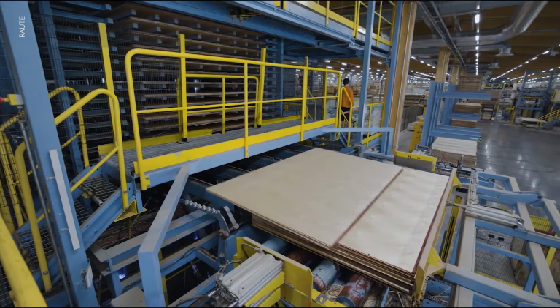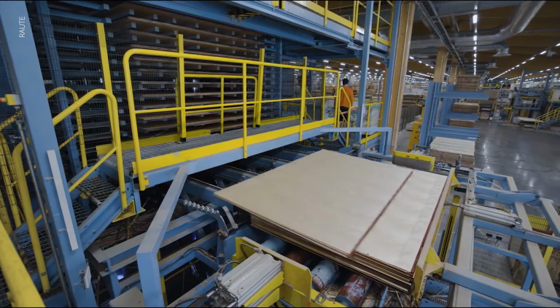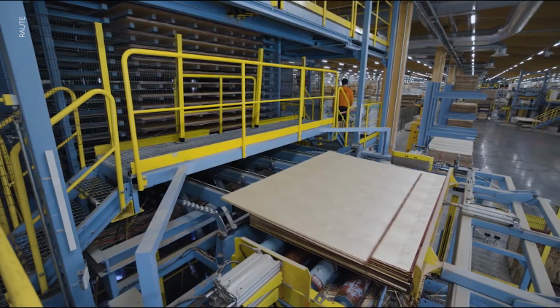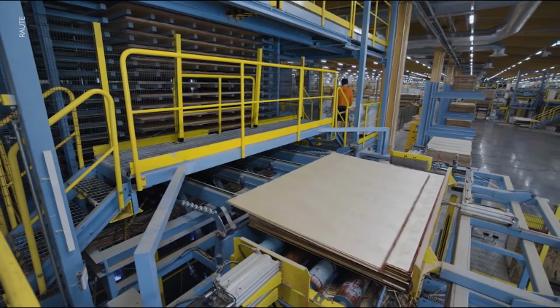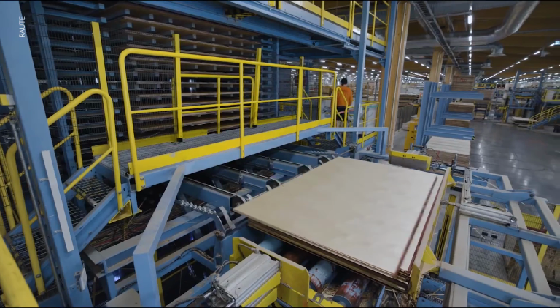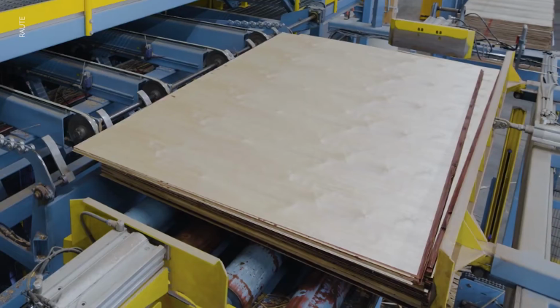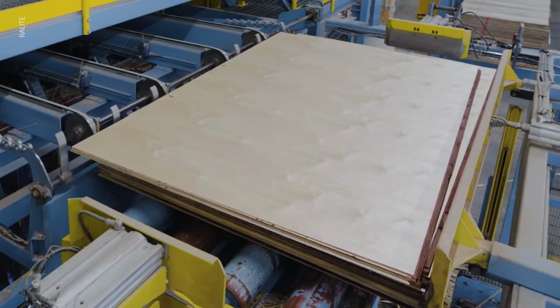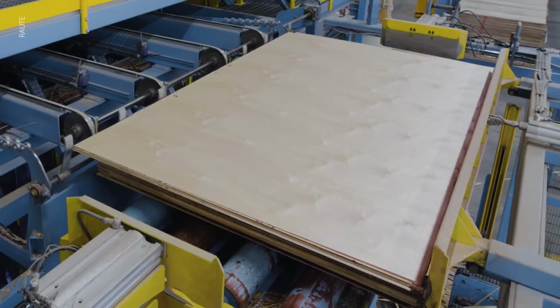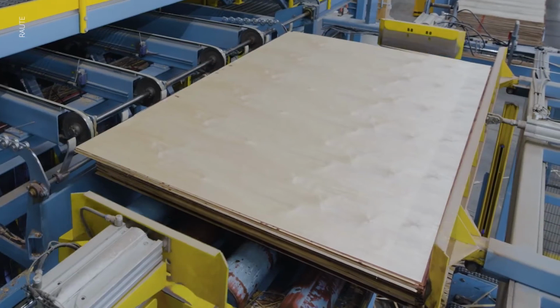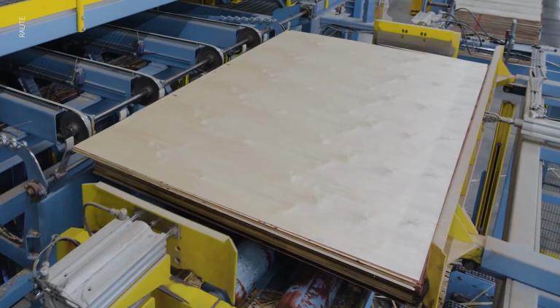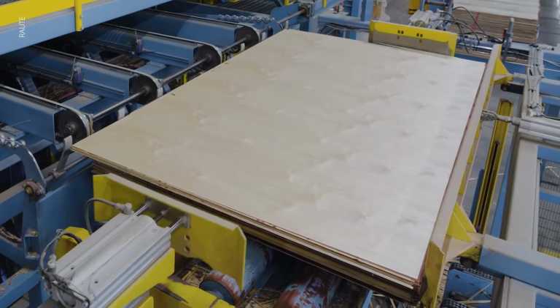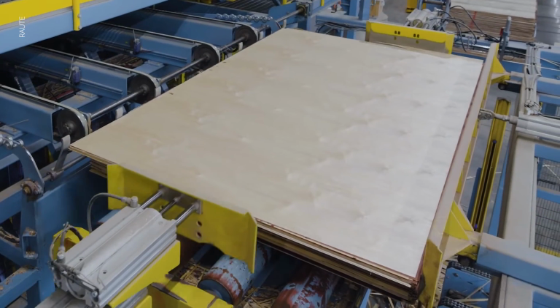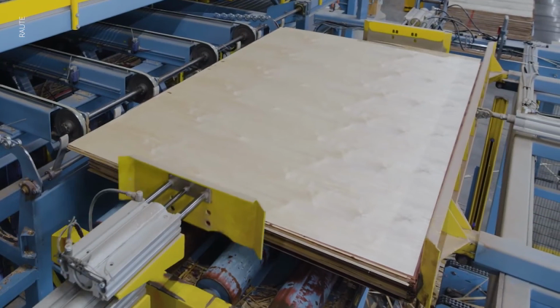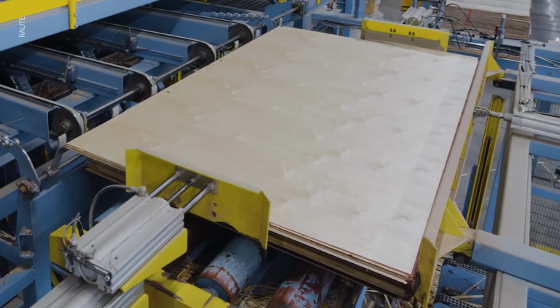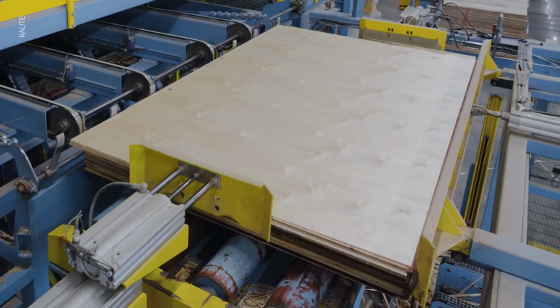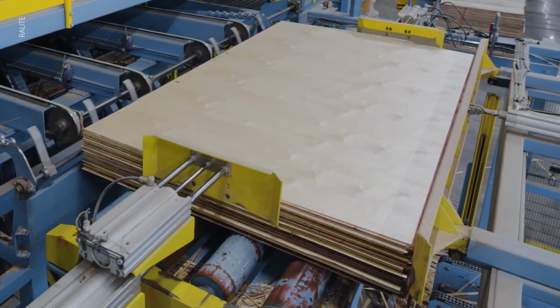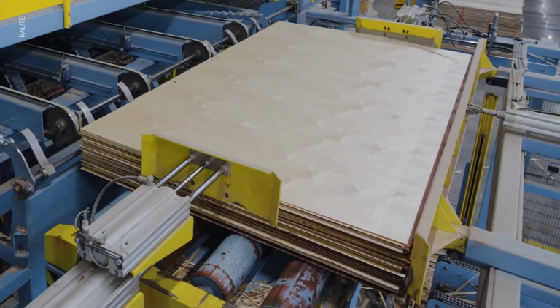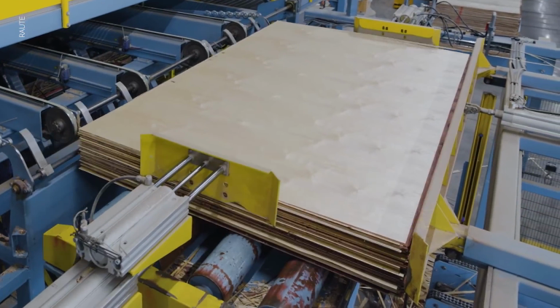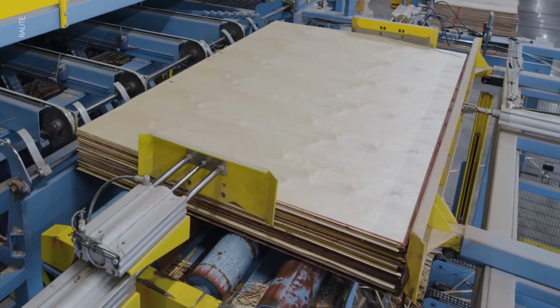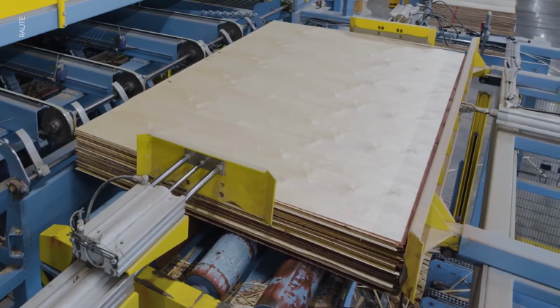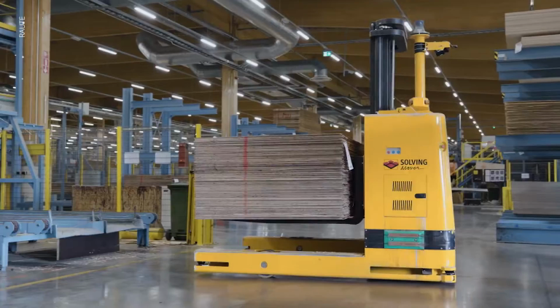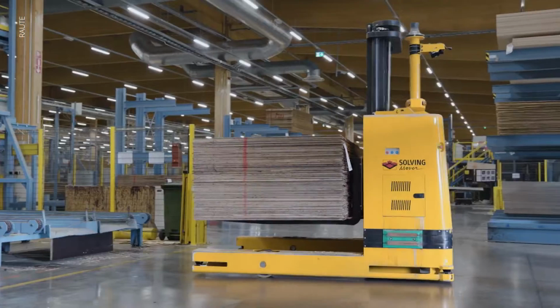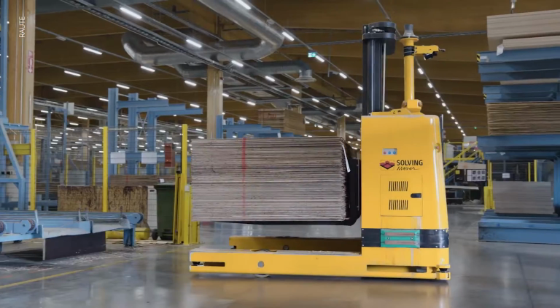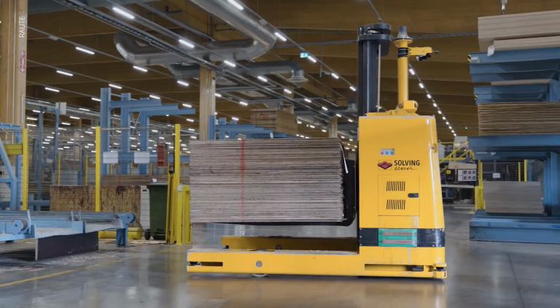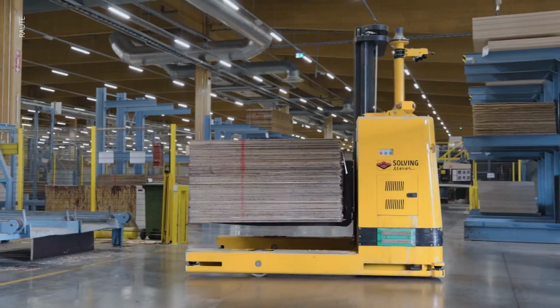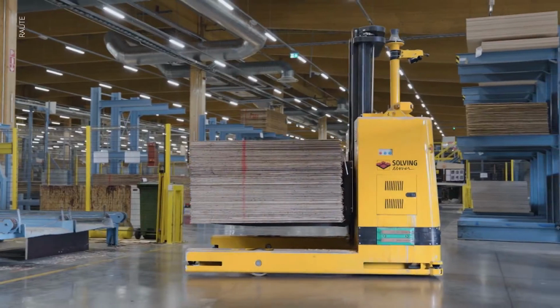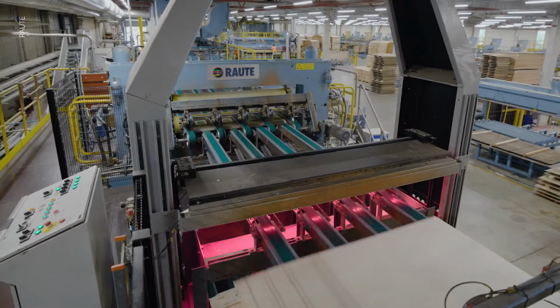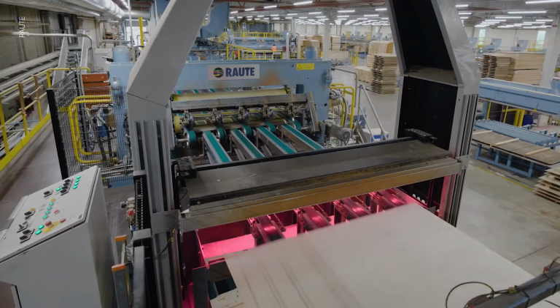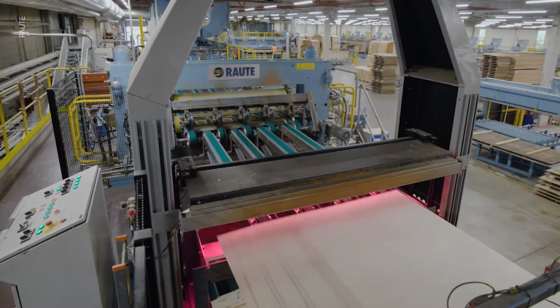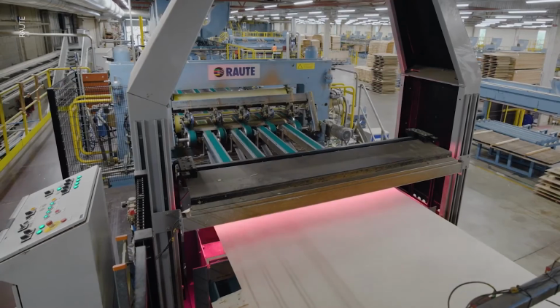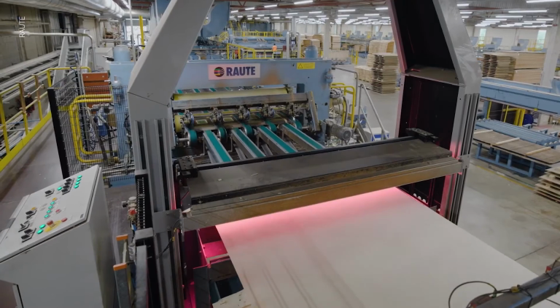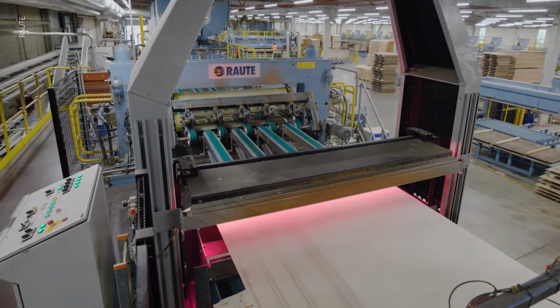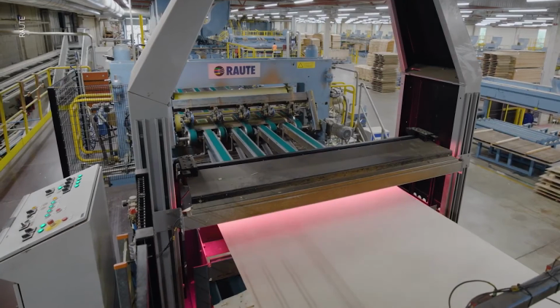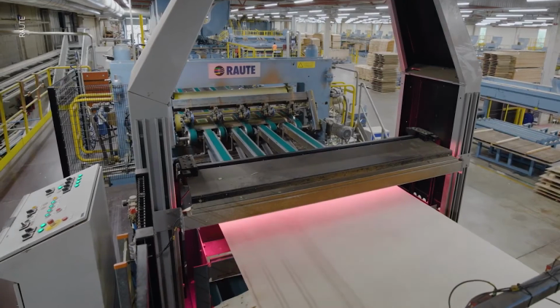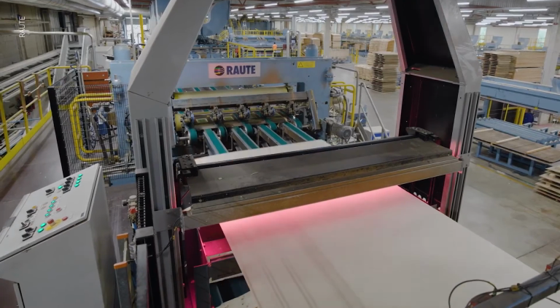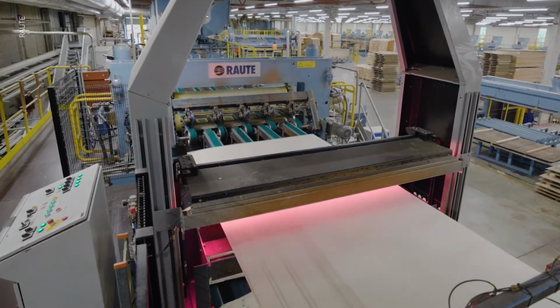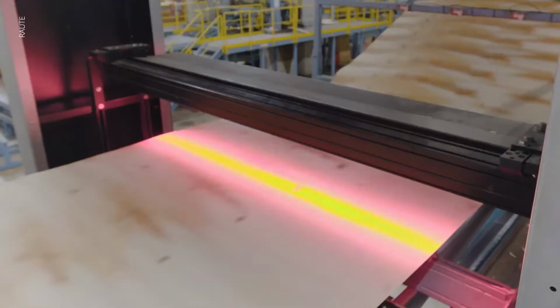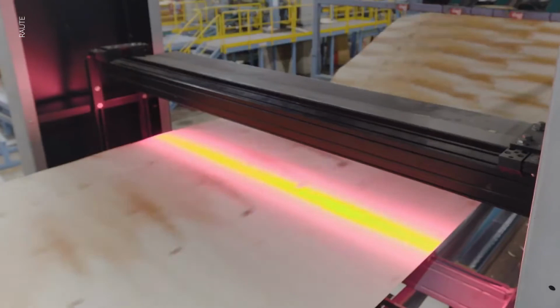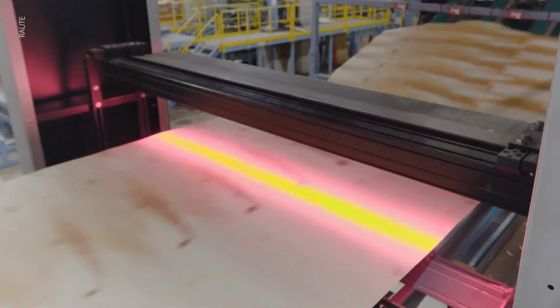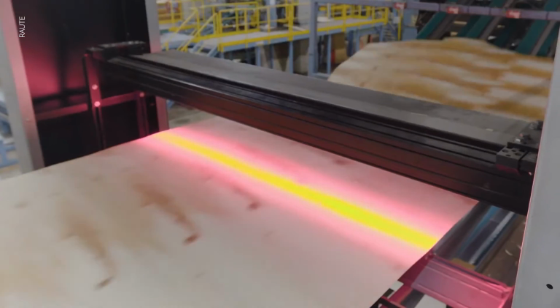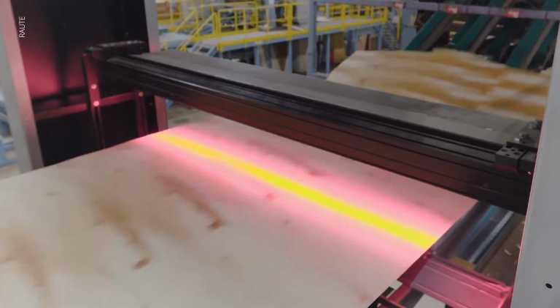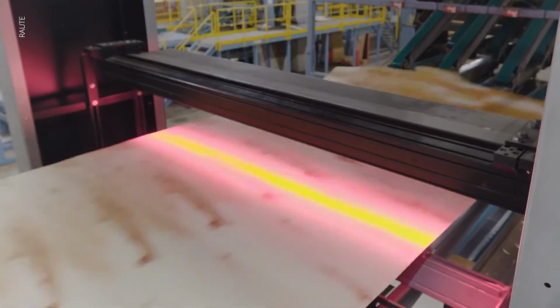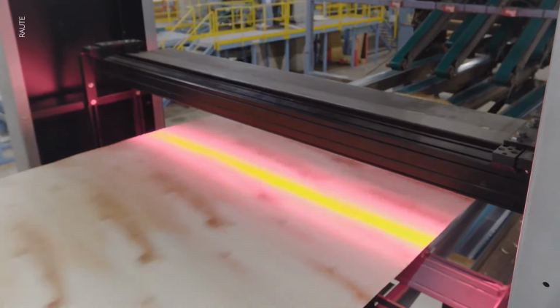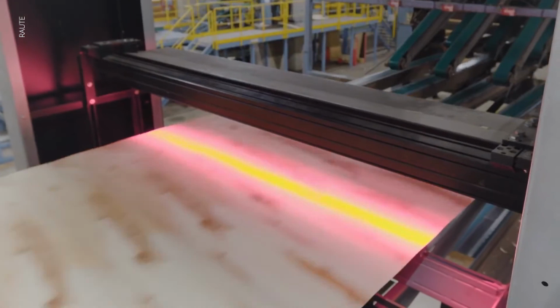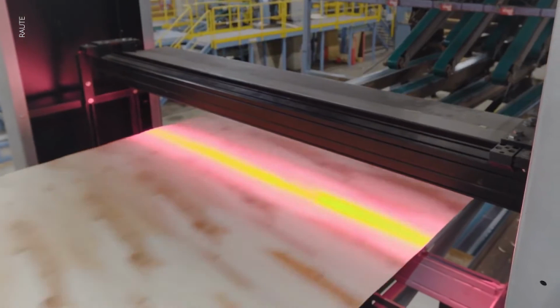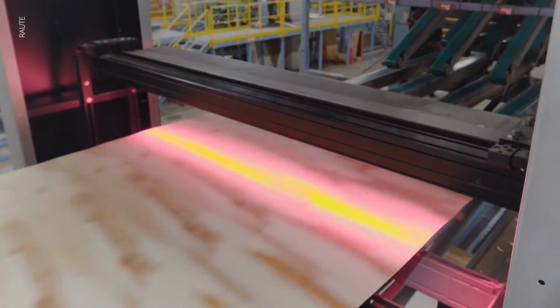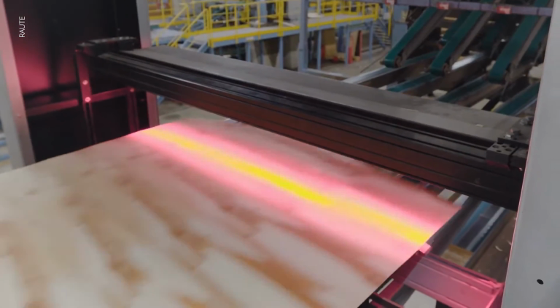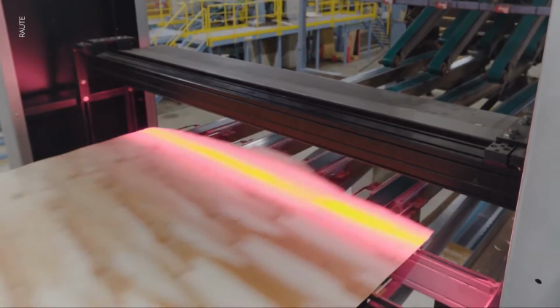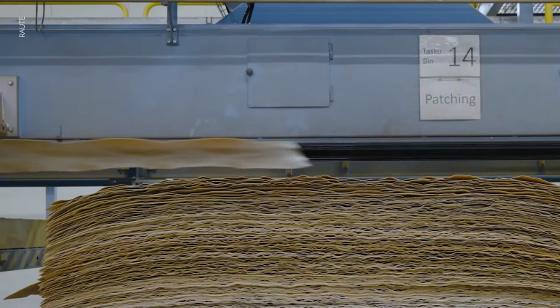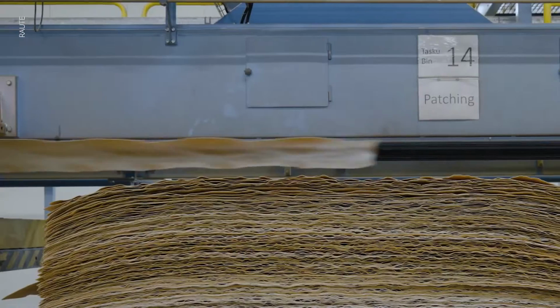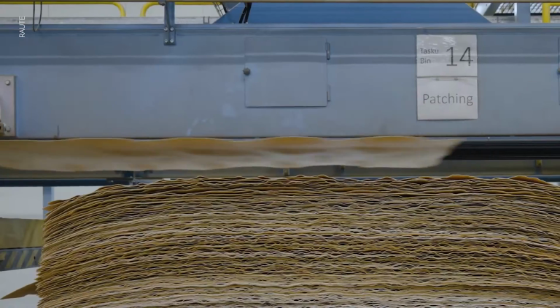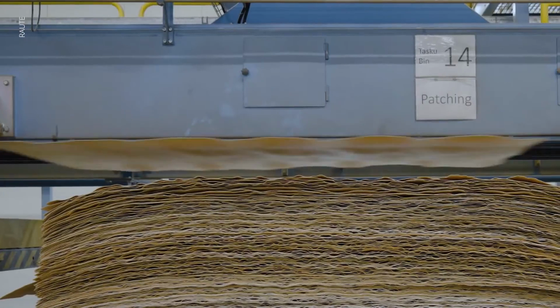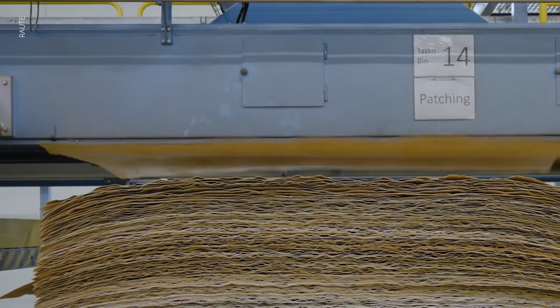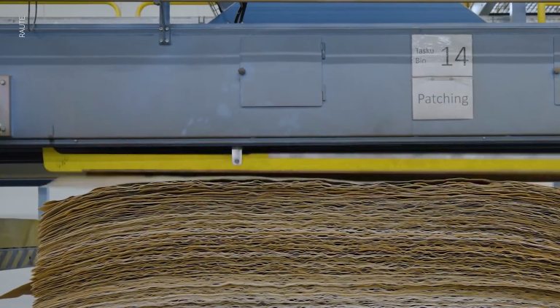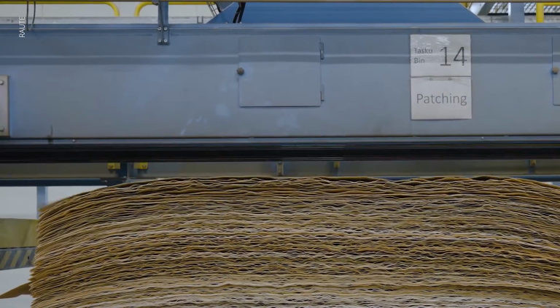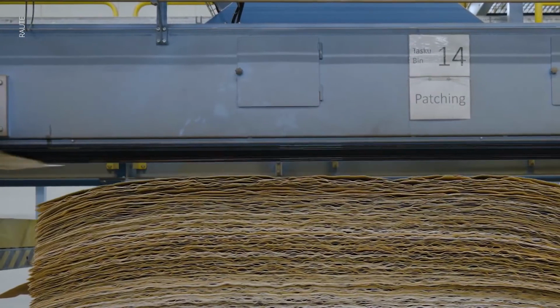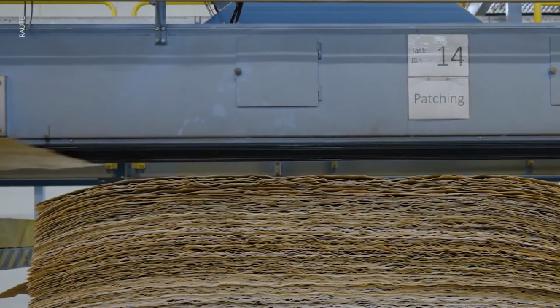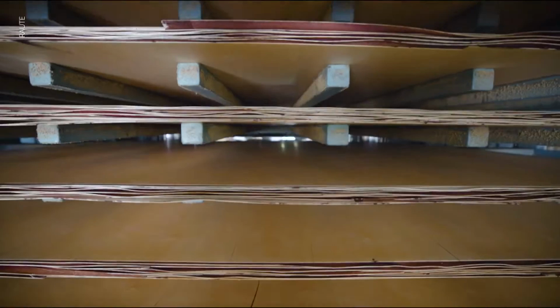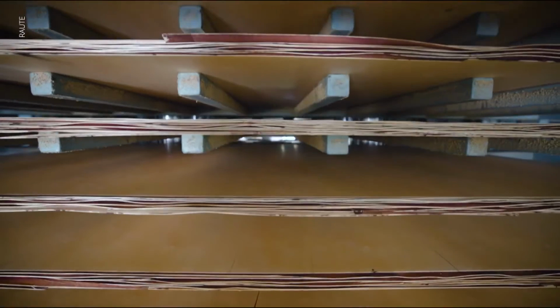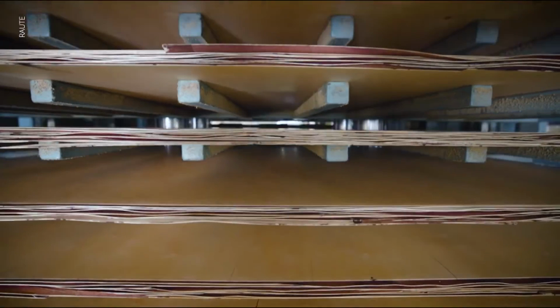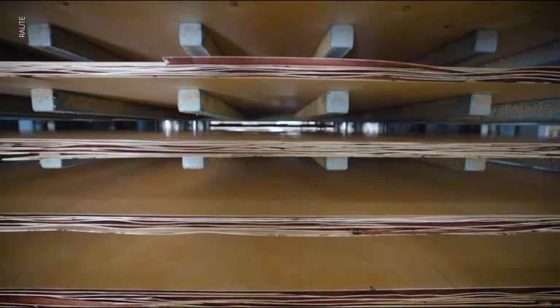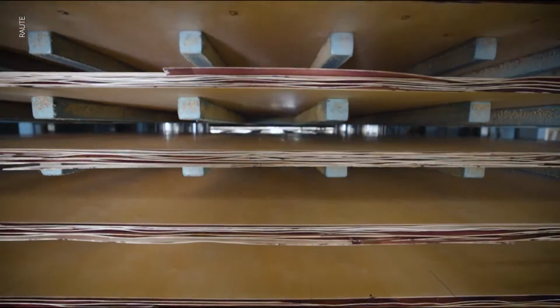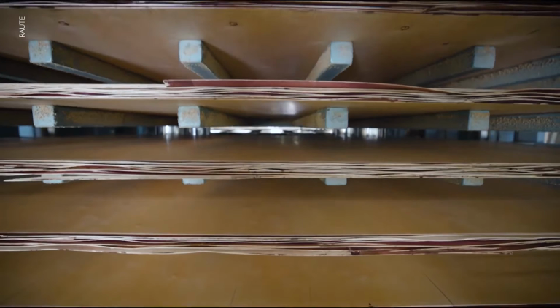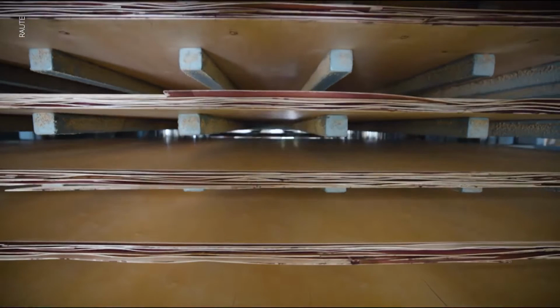First up we have plywood. Plywood is a fantastic all-rounder in construction. It's made by bonding layers of wood veneers together, creating a strong and durable sheet material.